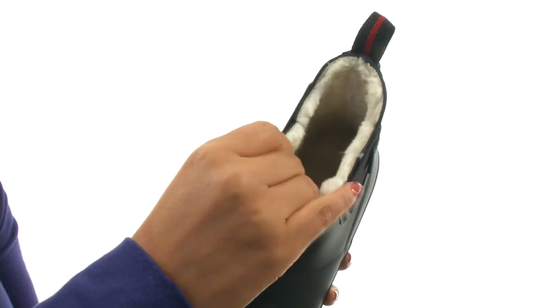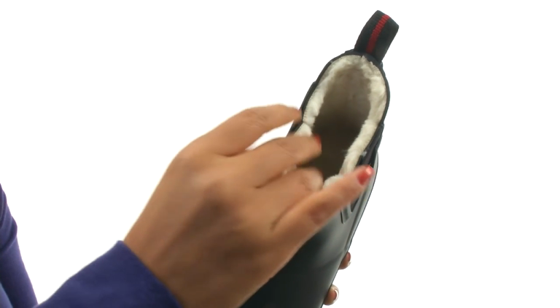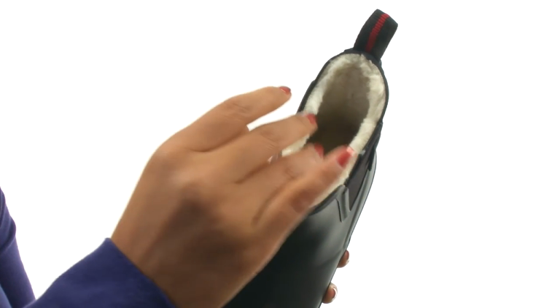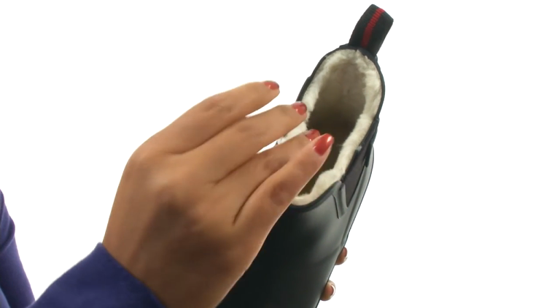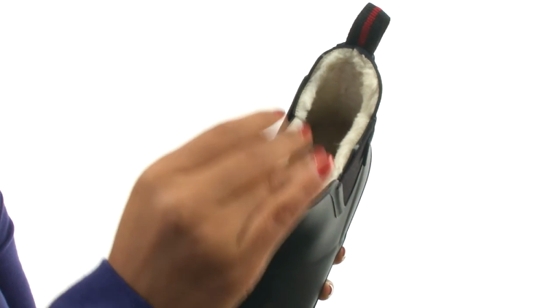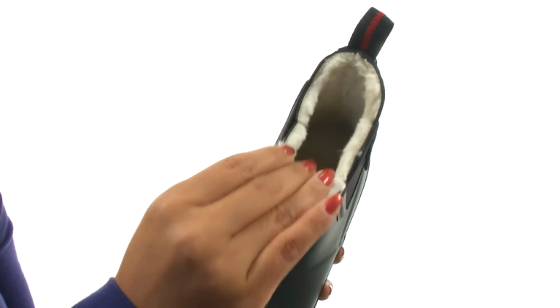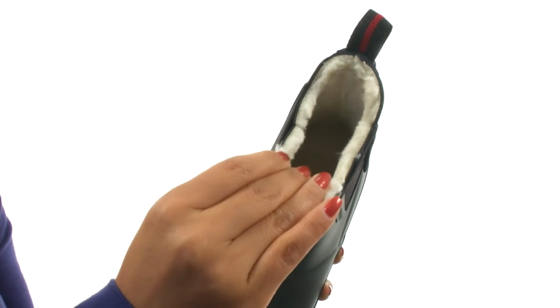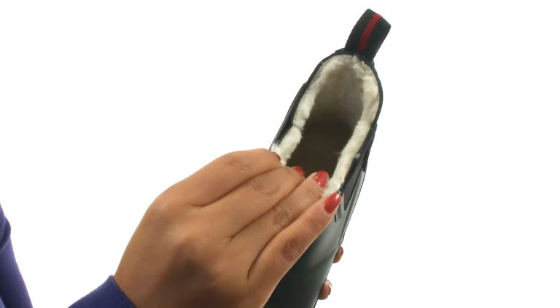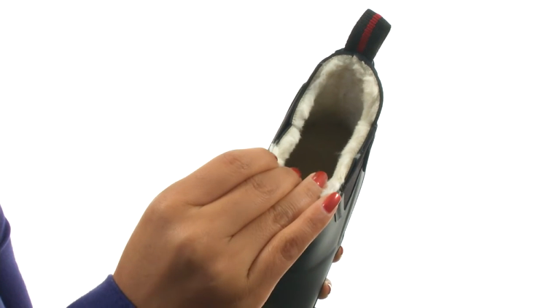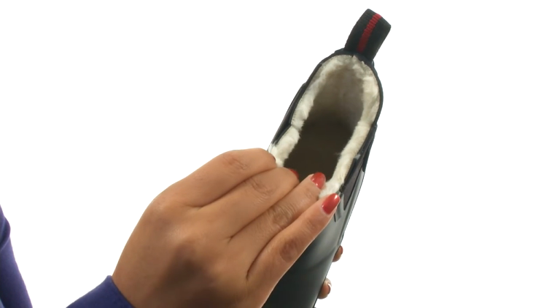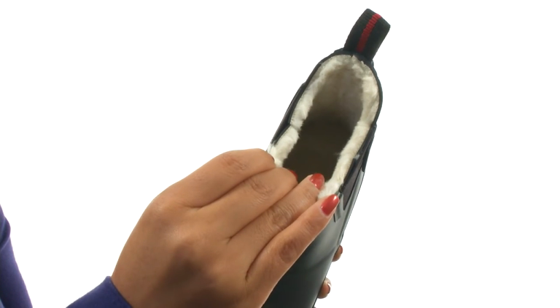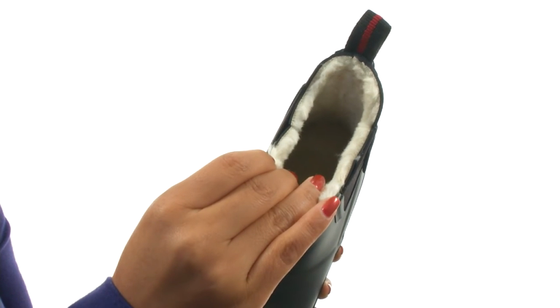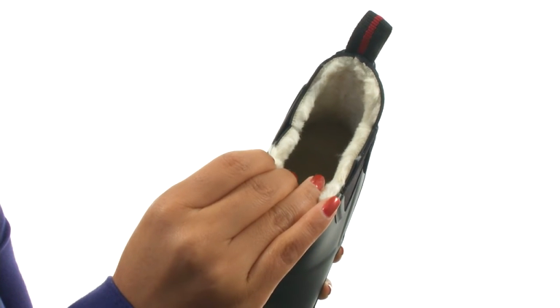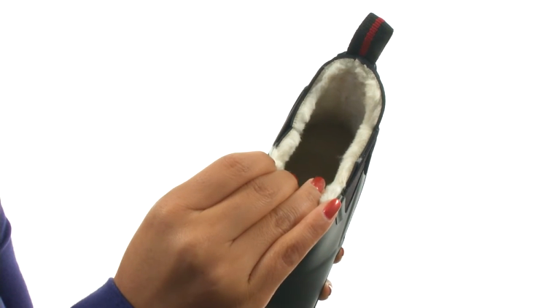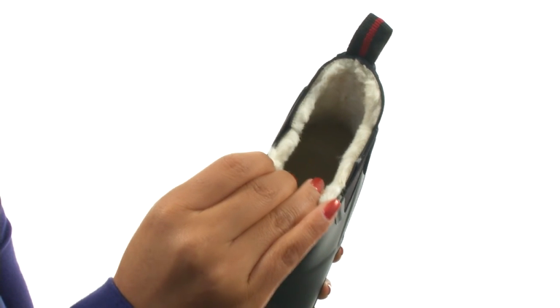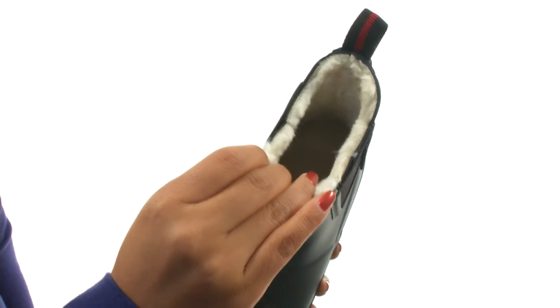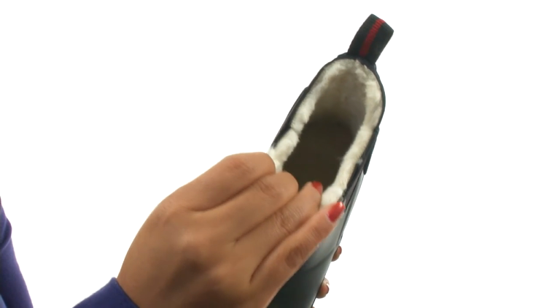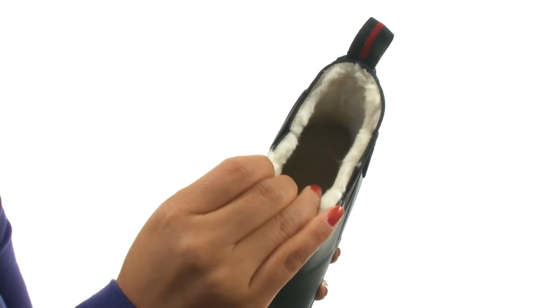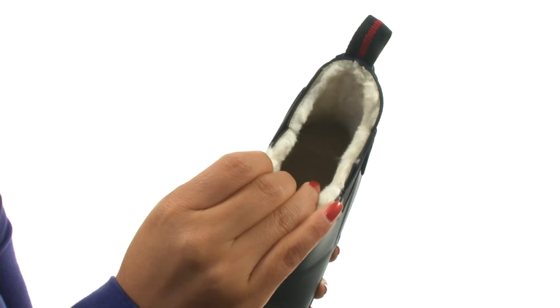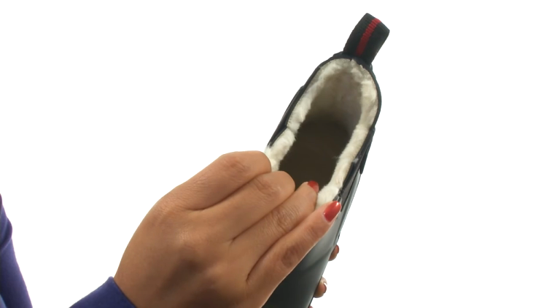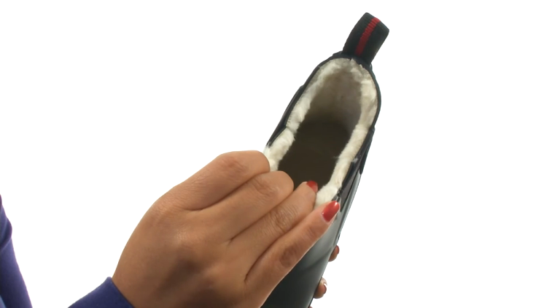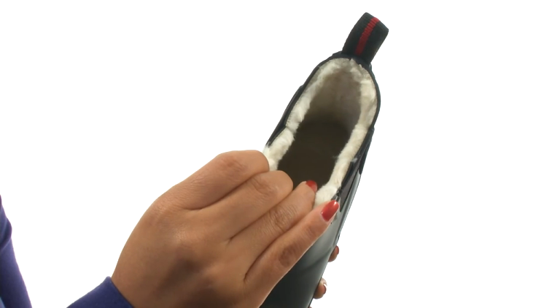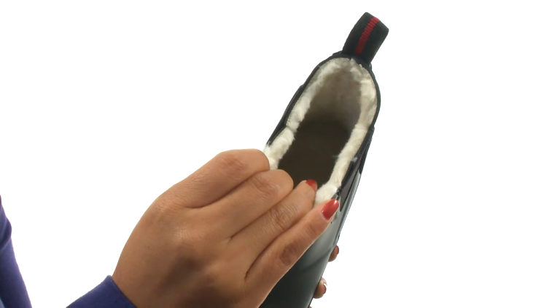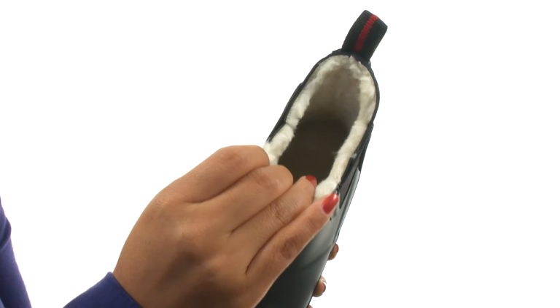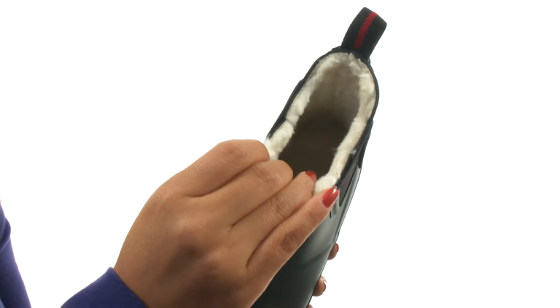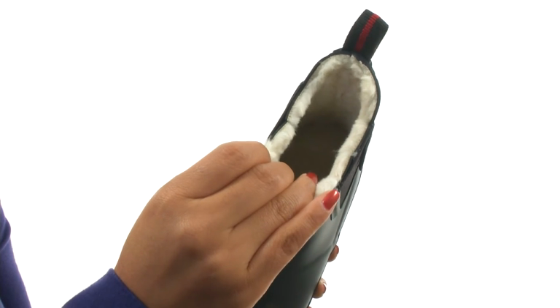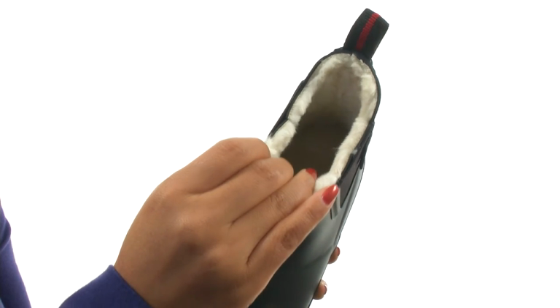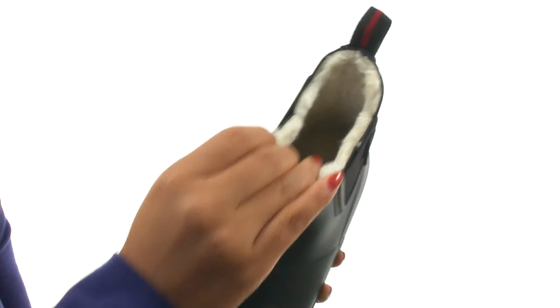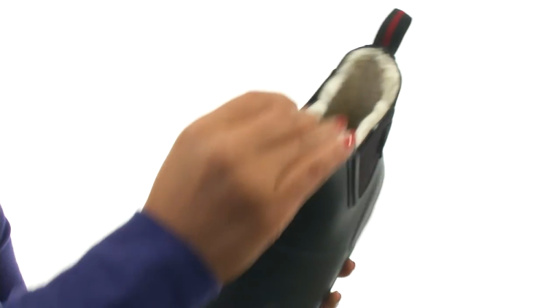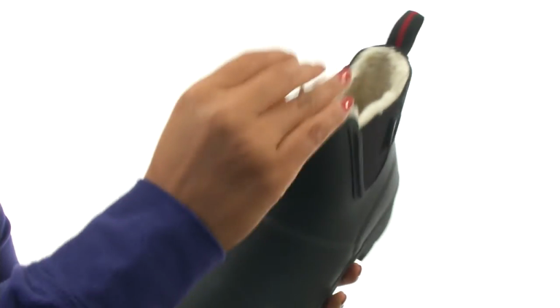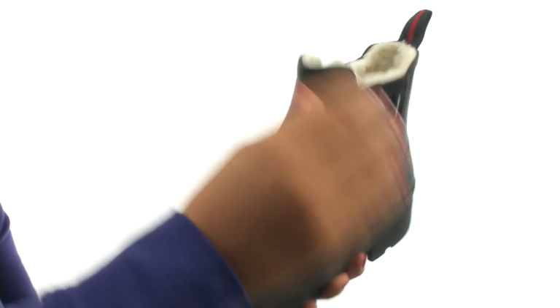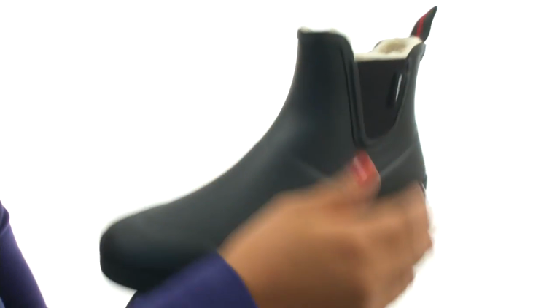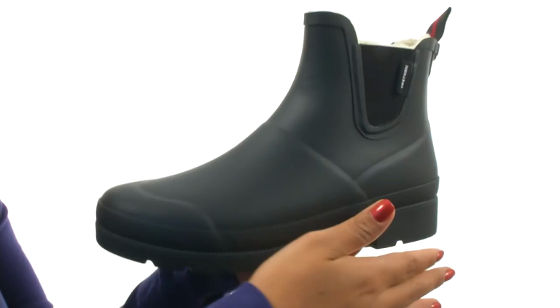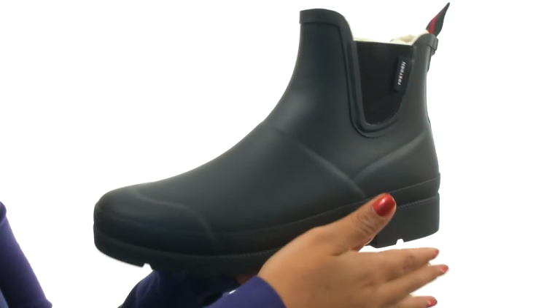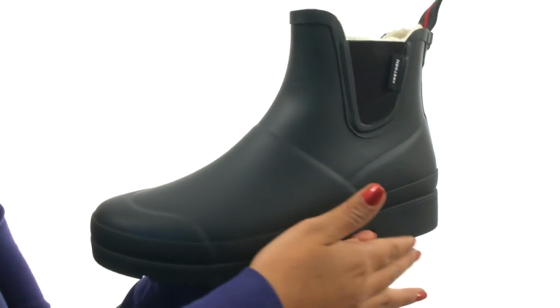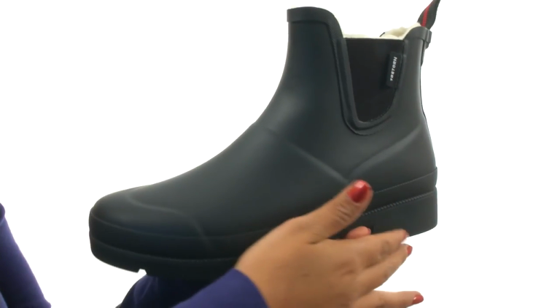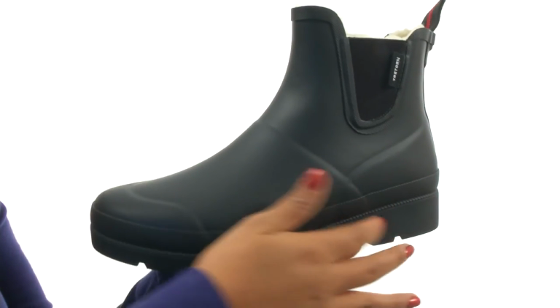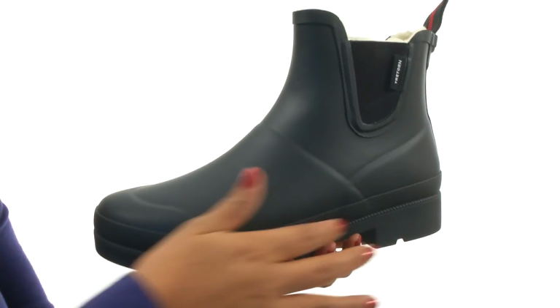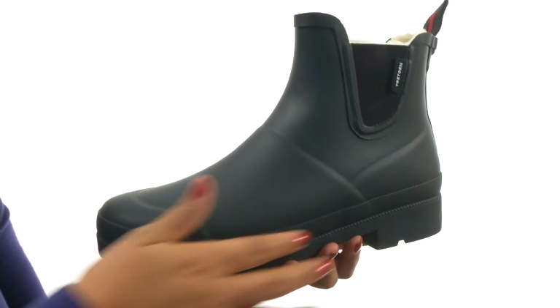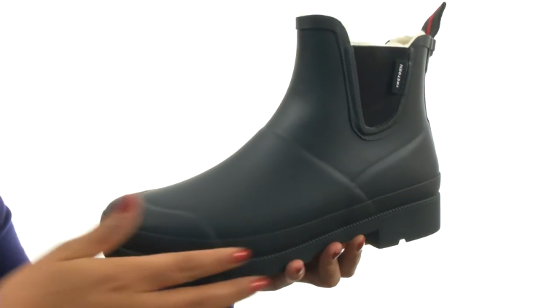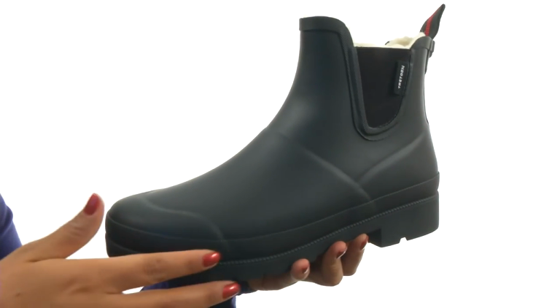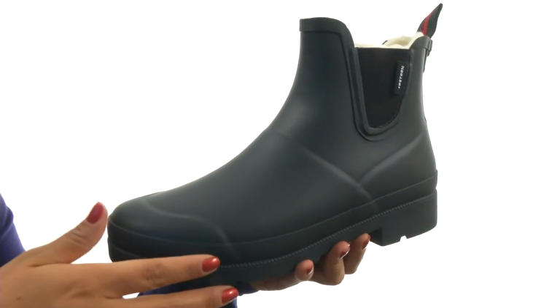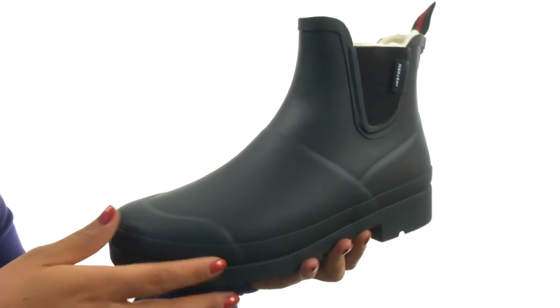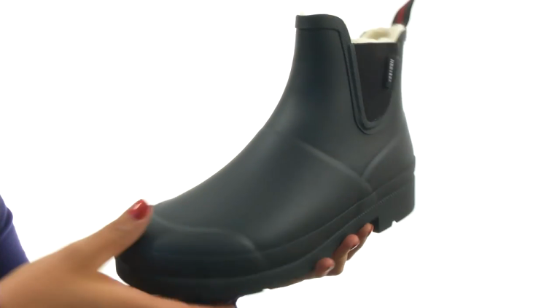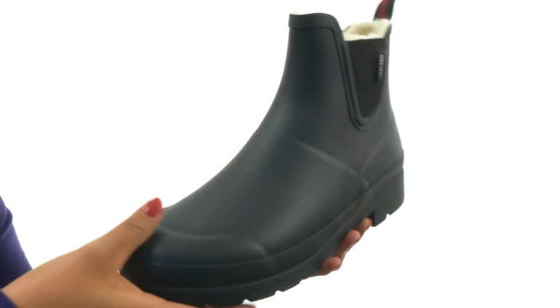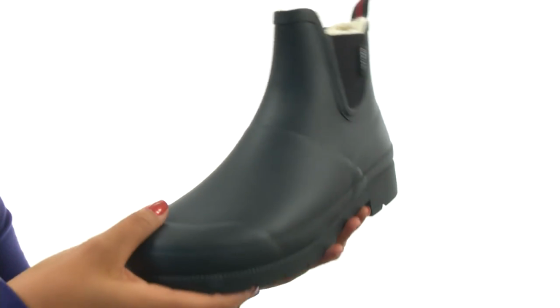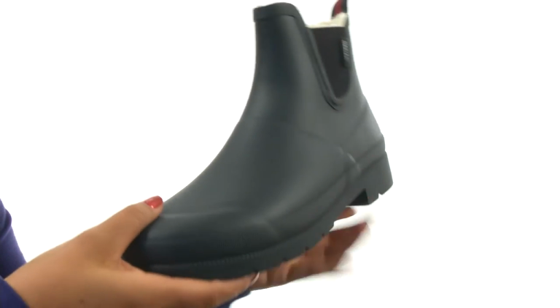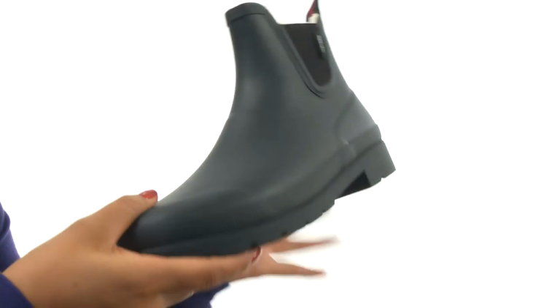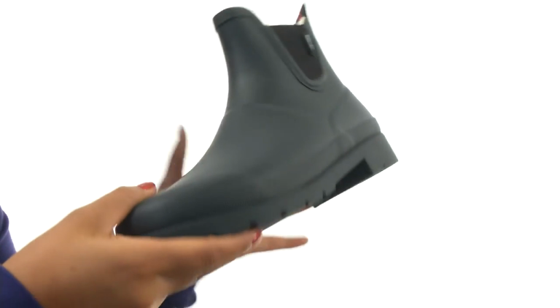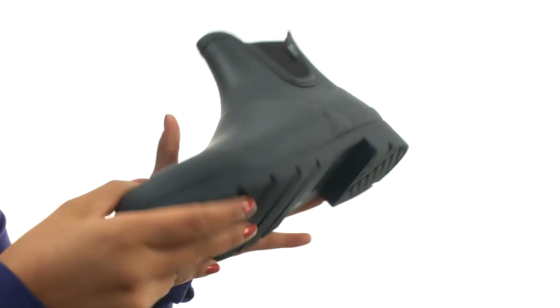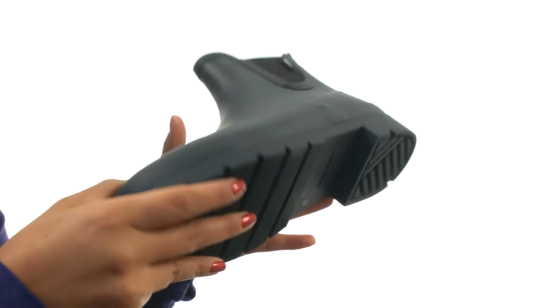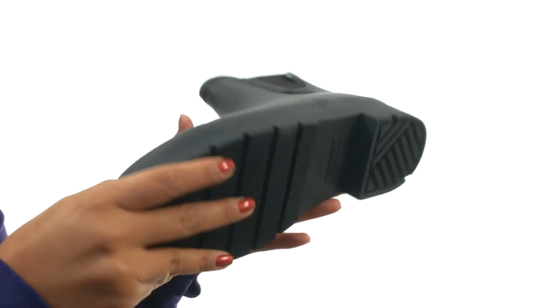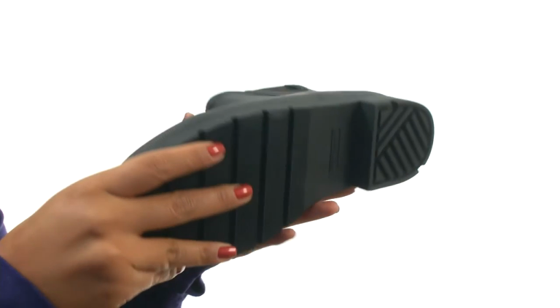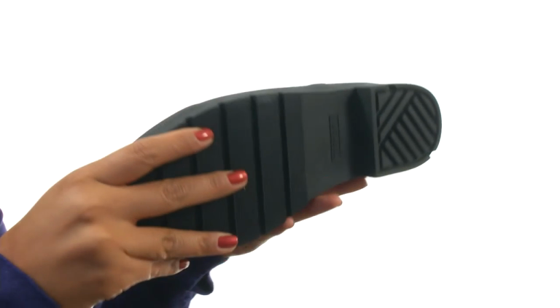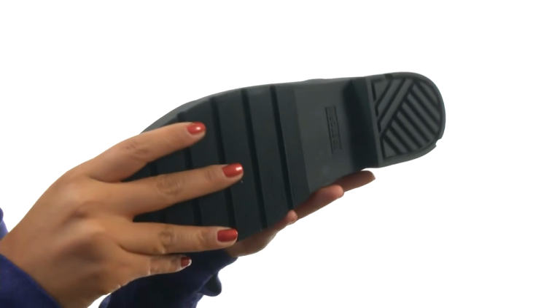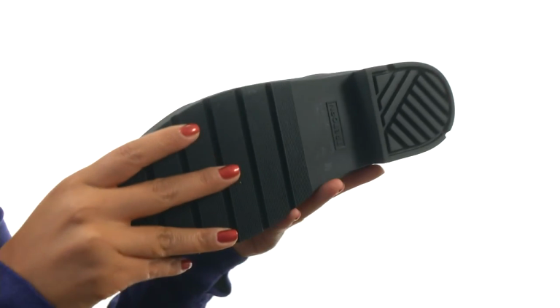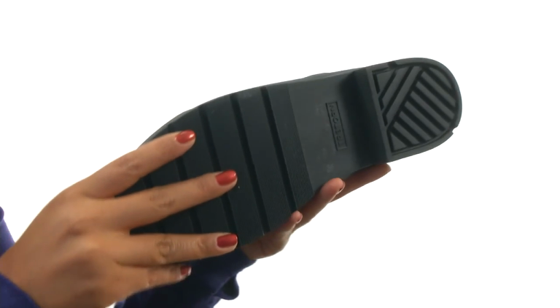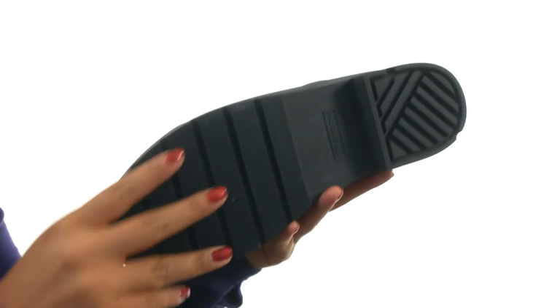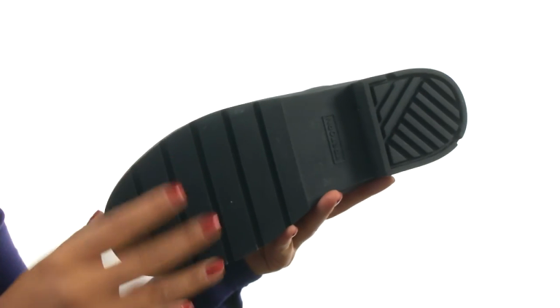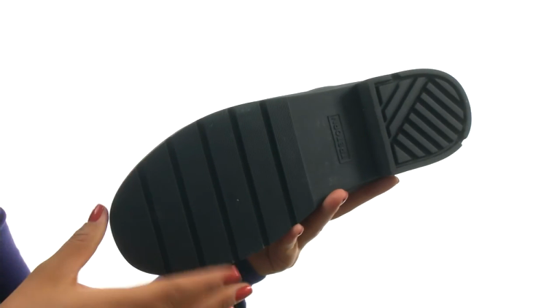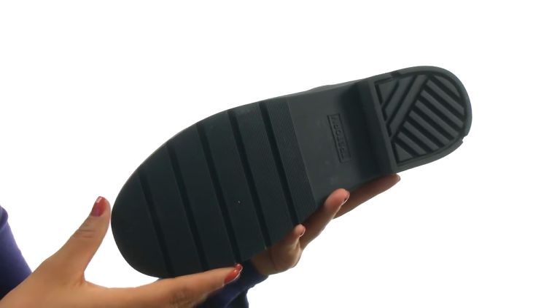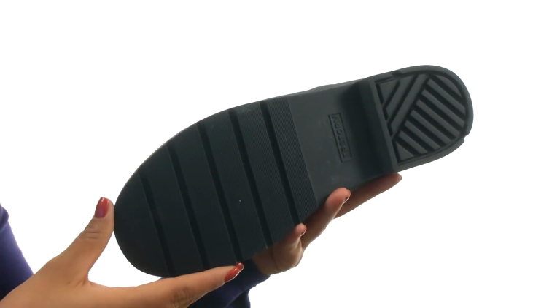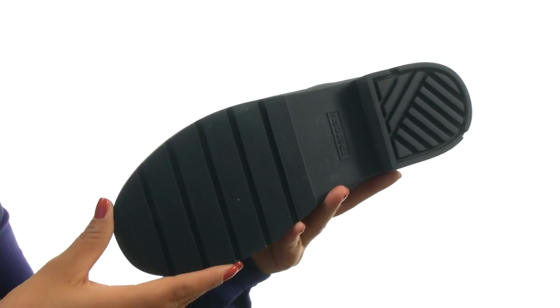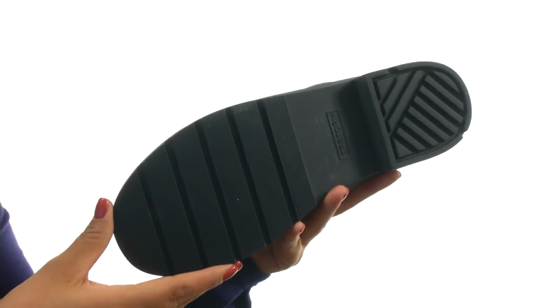There's also a lightly padded footbed for all day comfort and support, a rubber midsole and down at the bottom there's a molded rubber outsole.